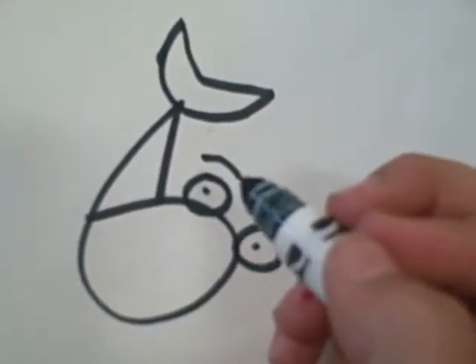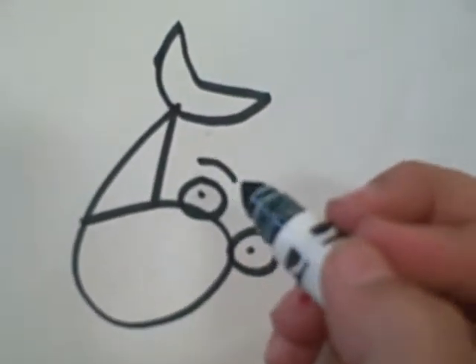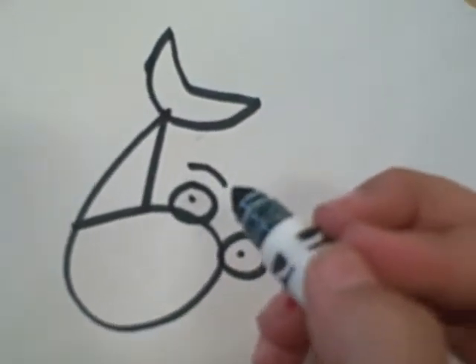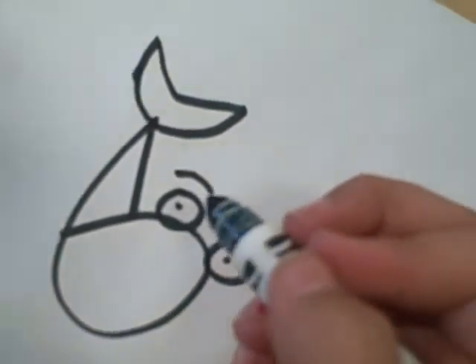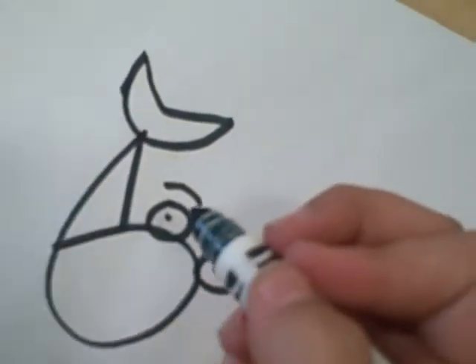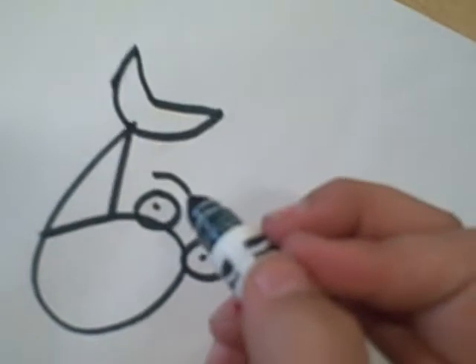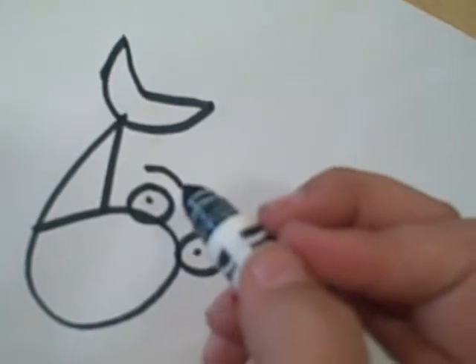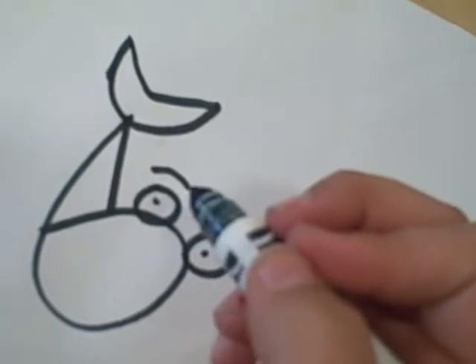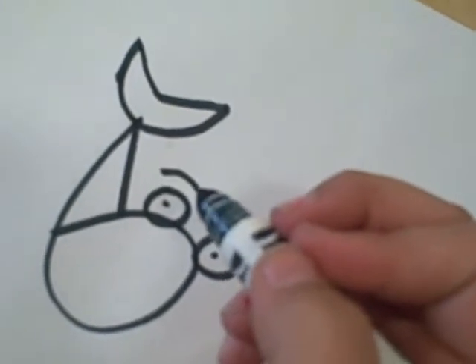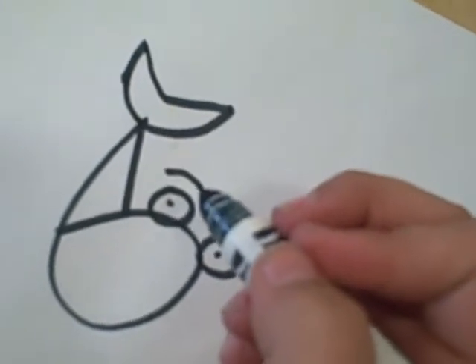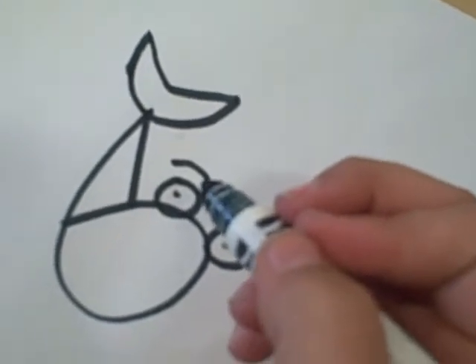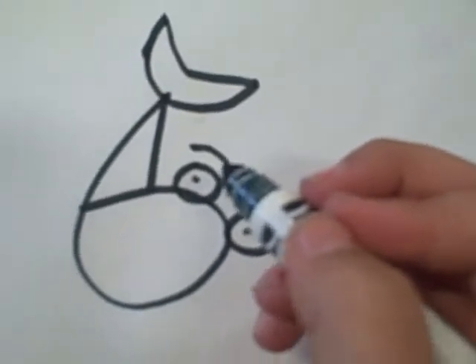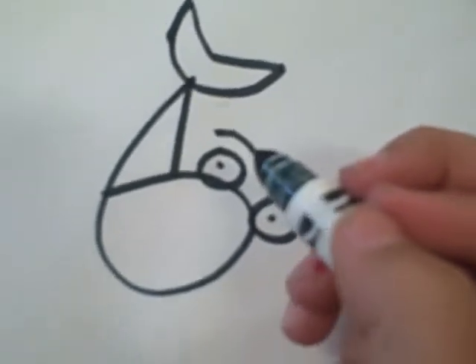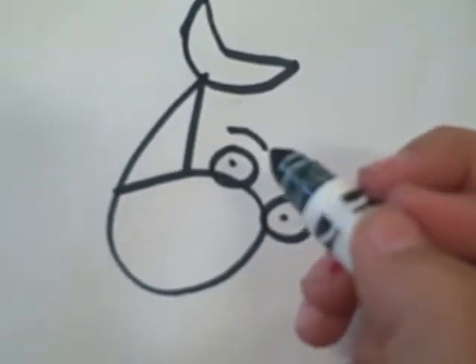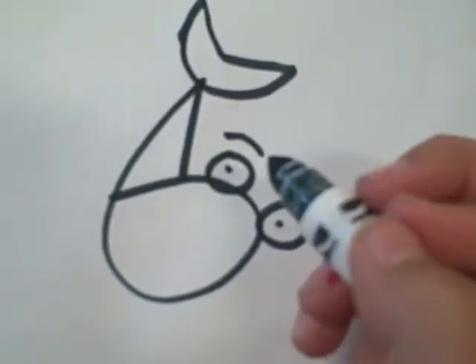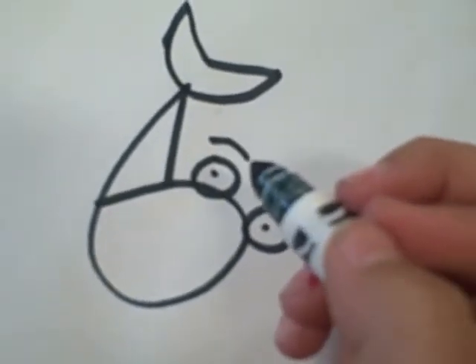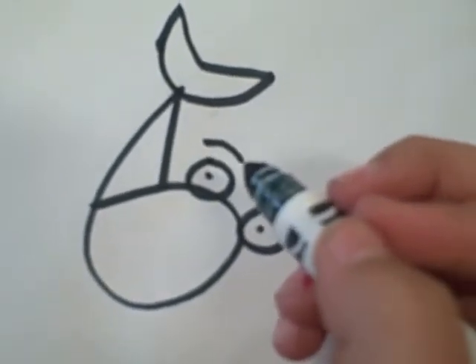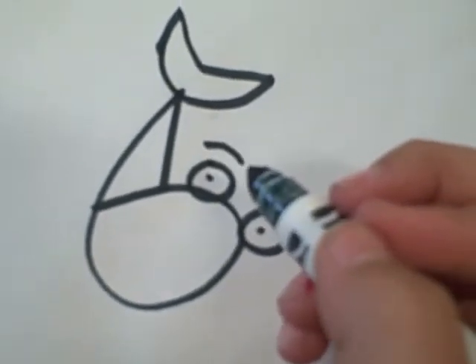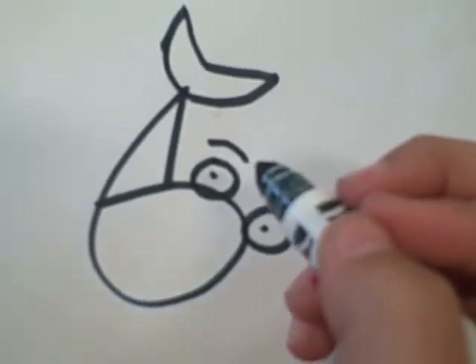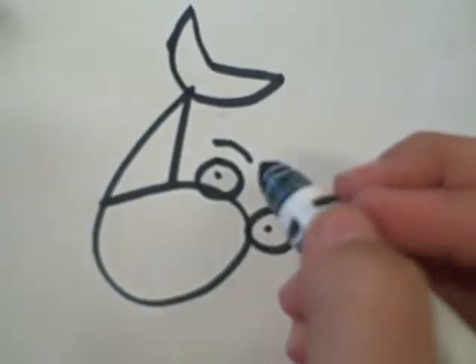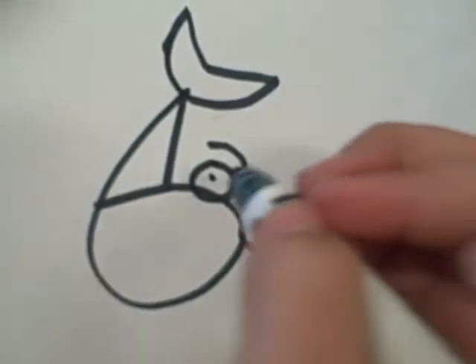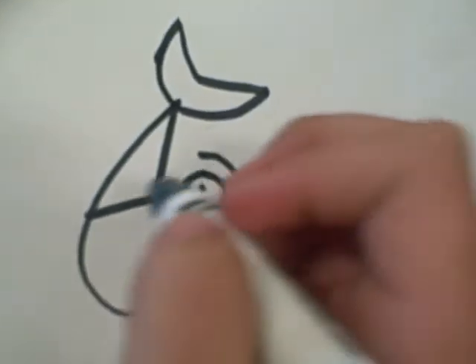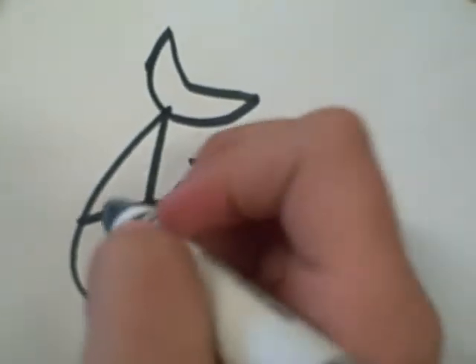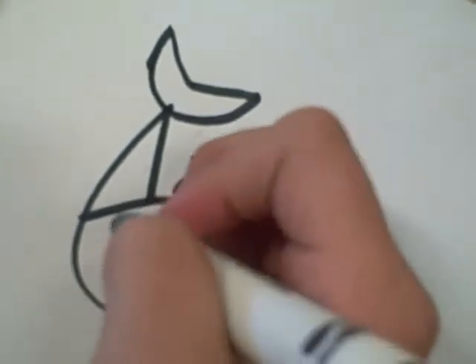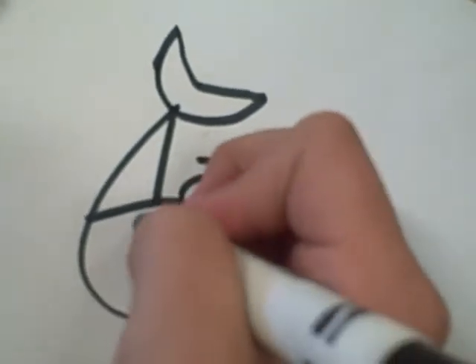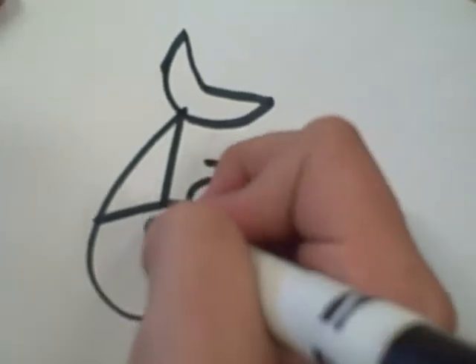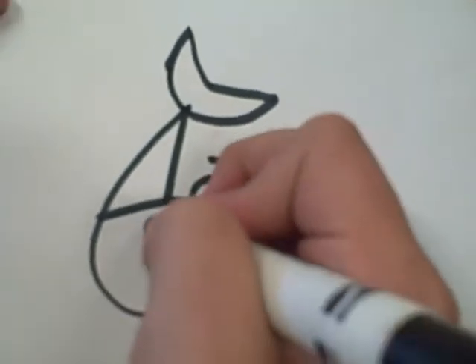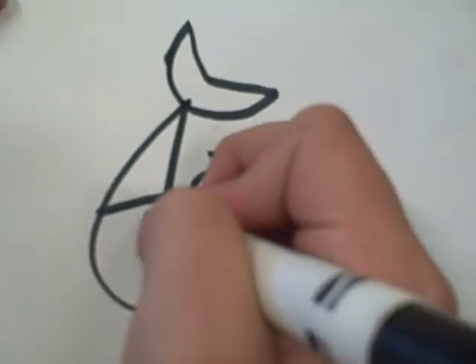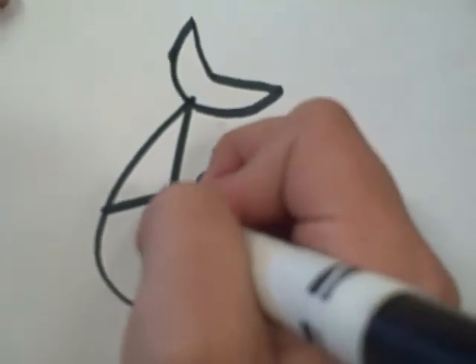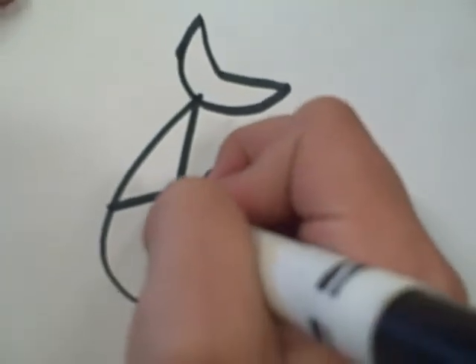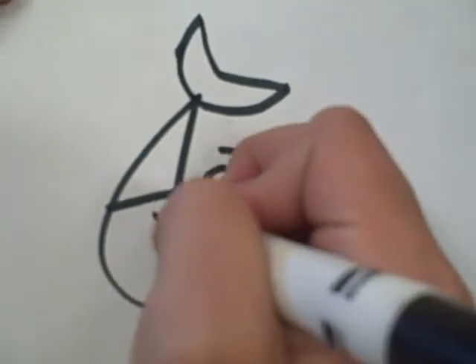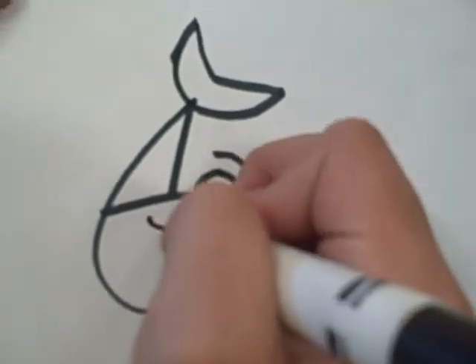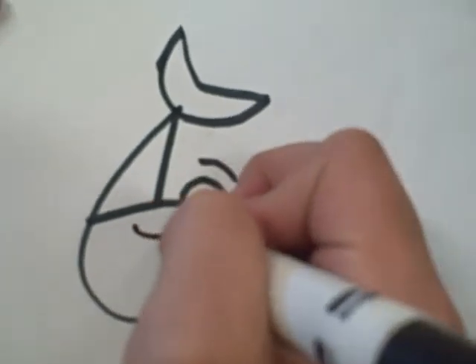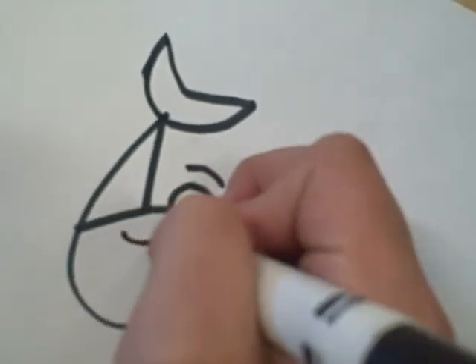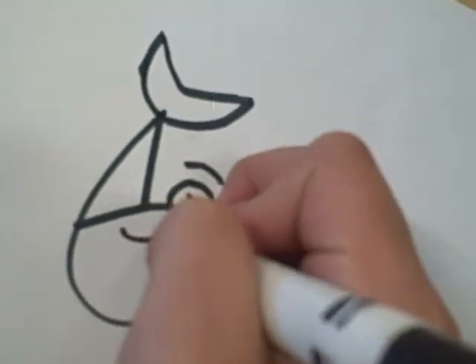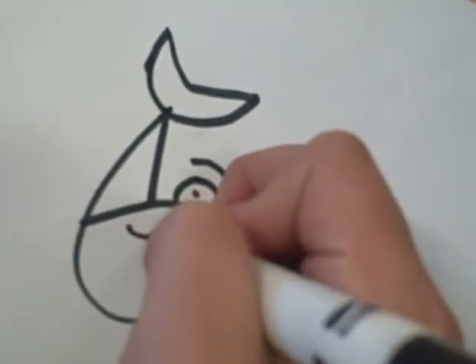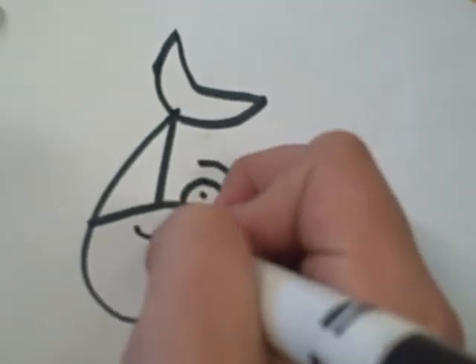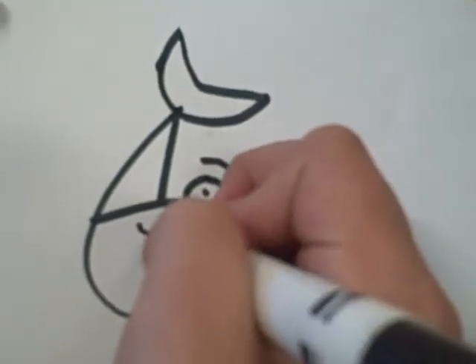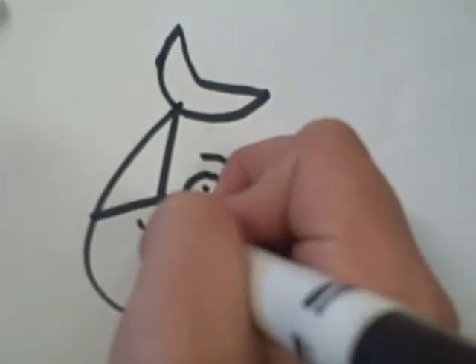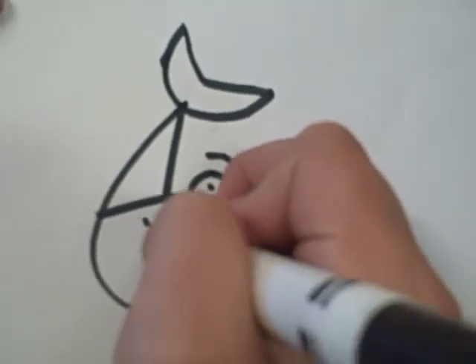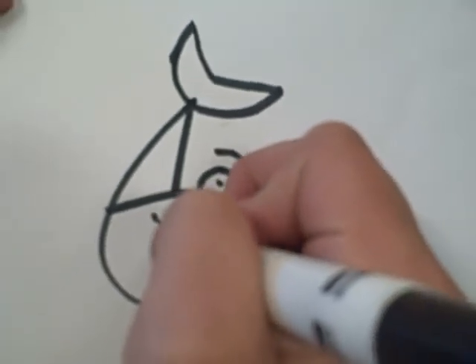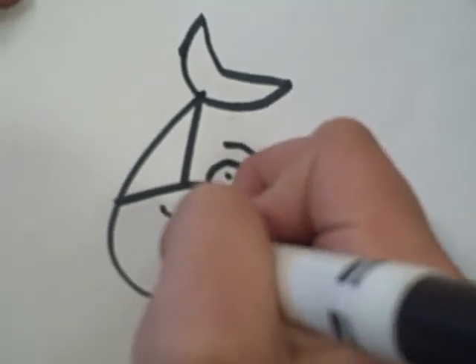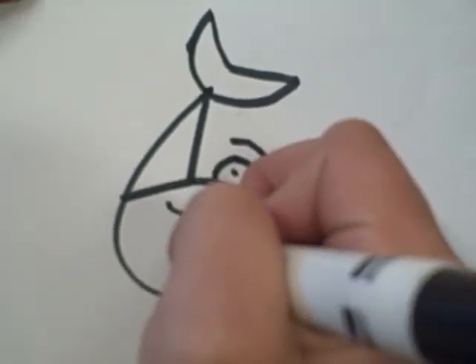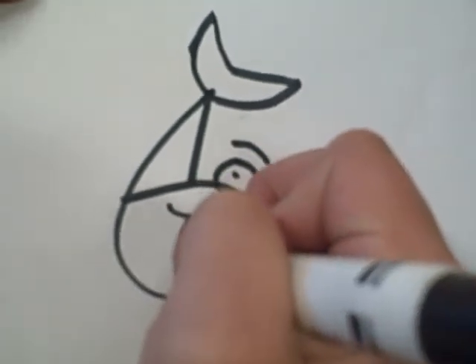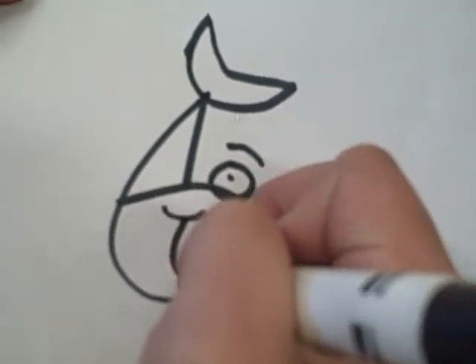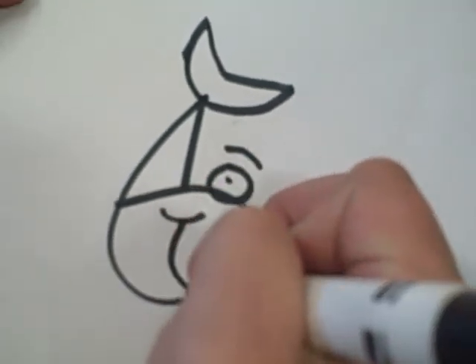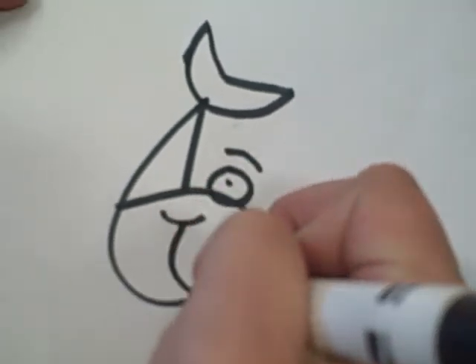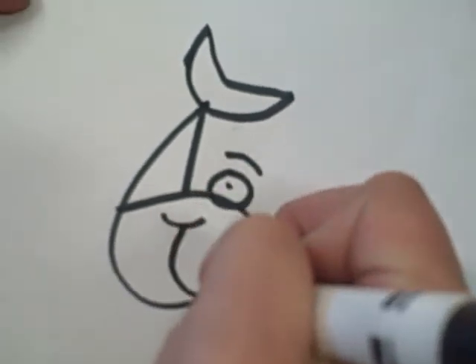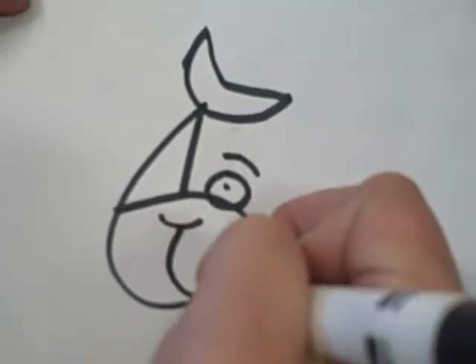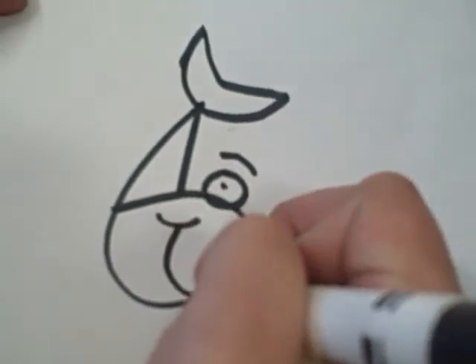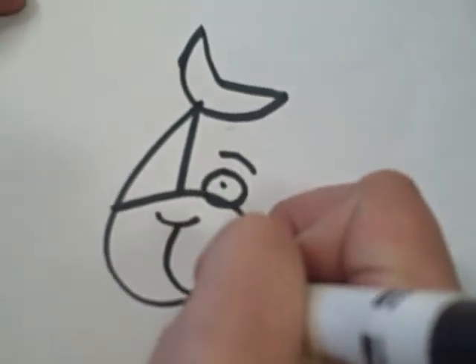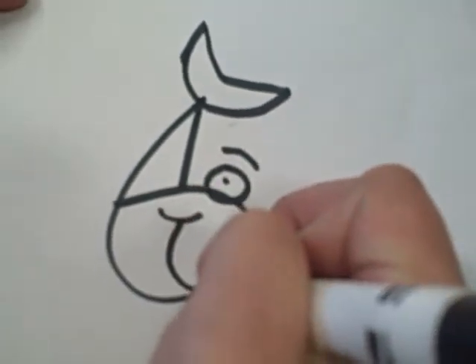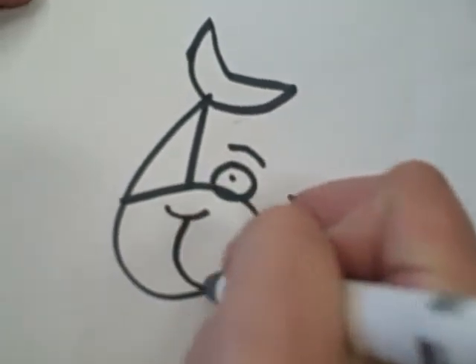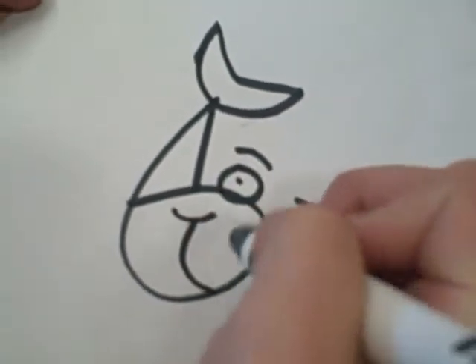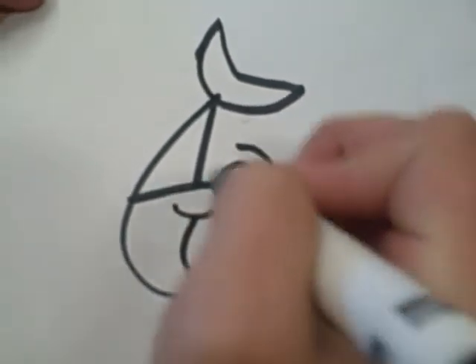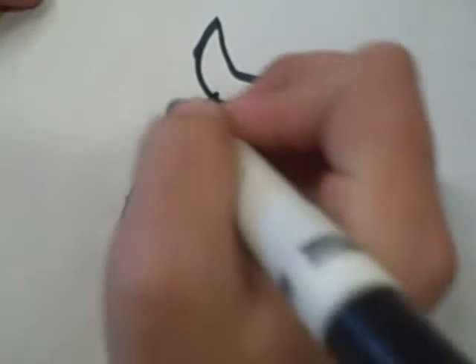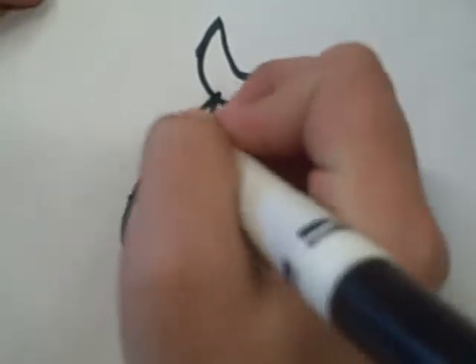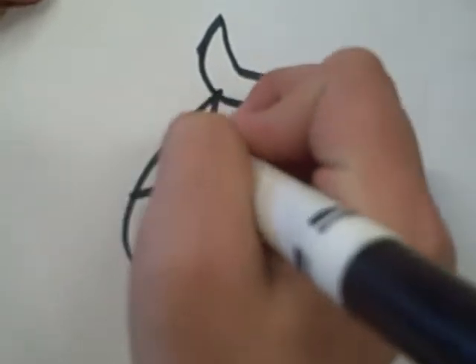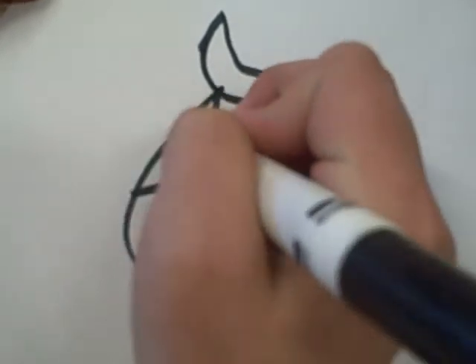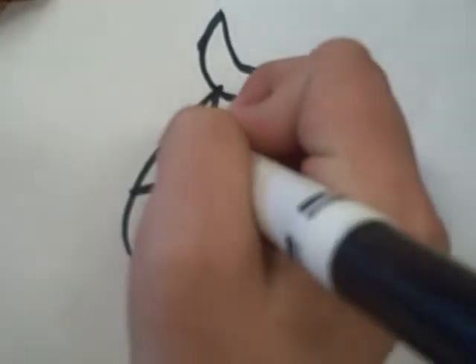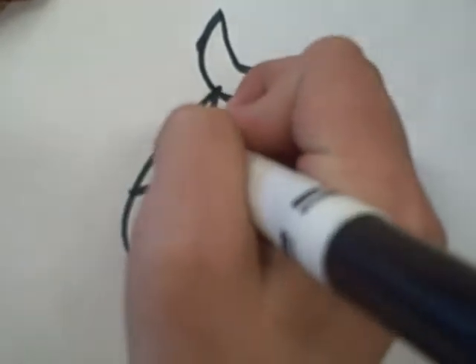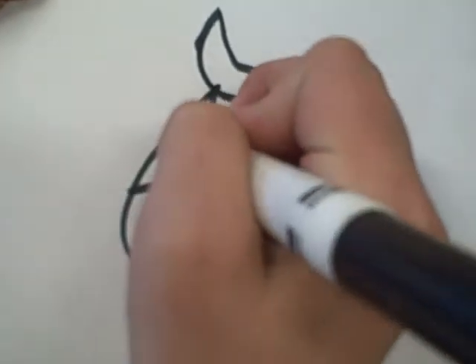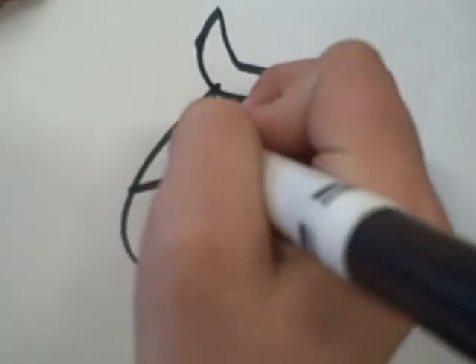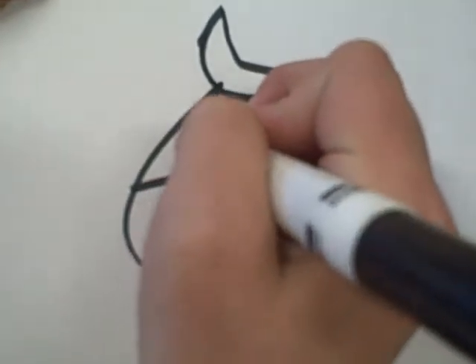Fifth, draw a swoop with a smiley on the face, and then draw gills in the middle of the closest spot.